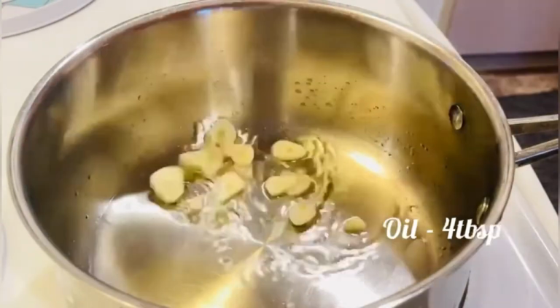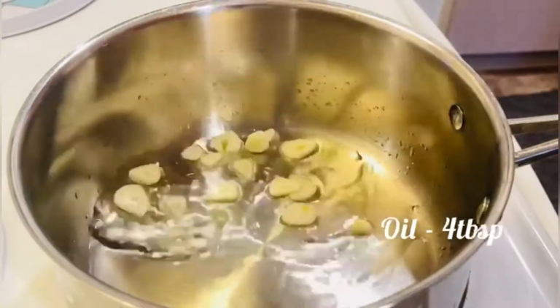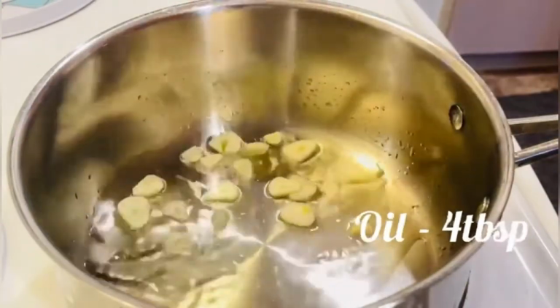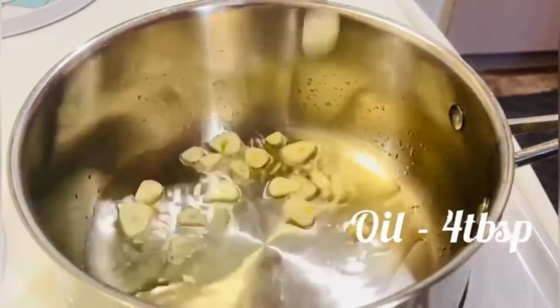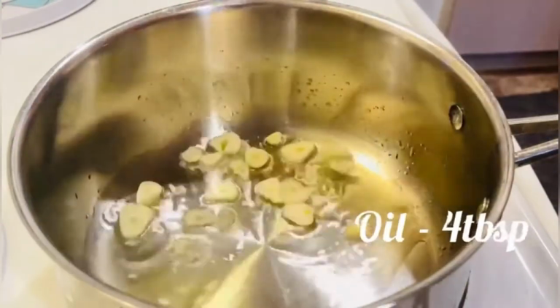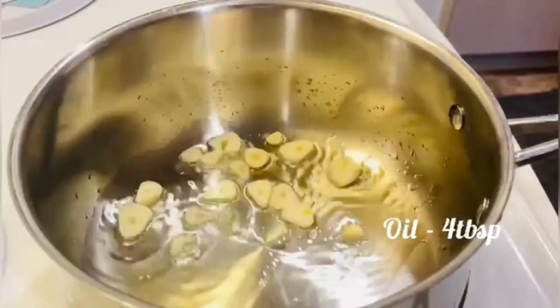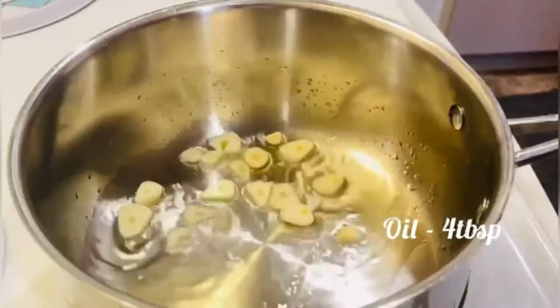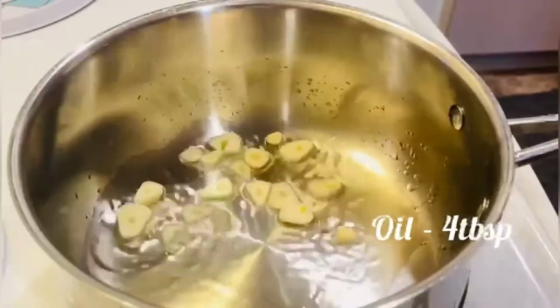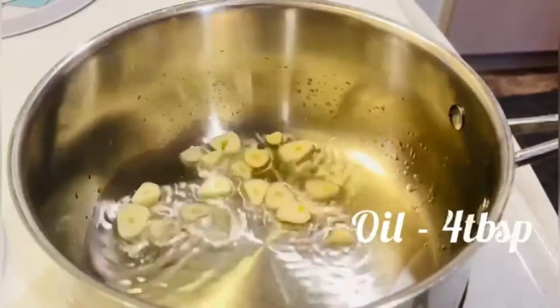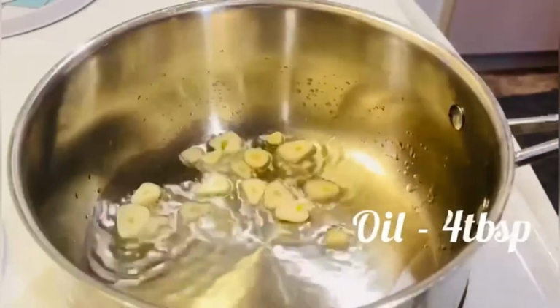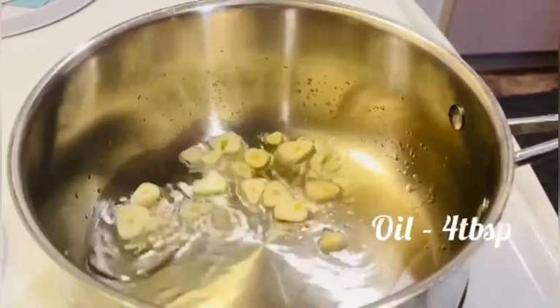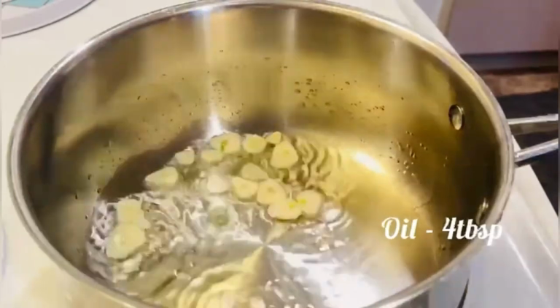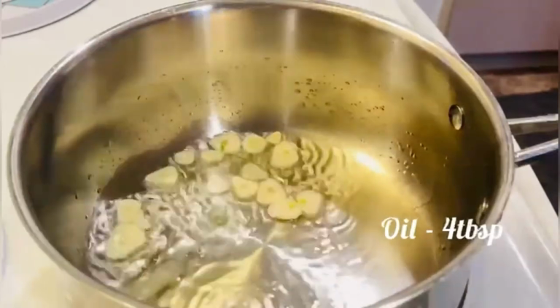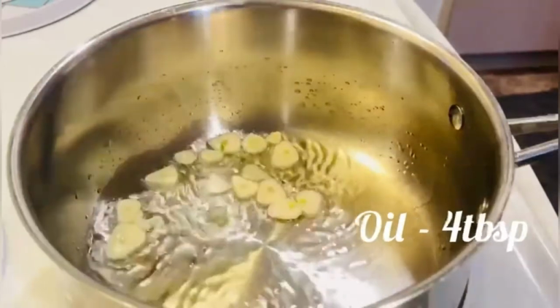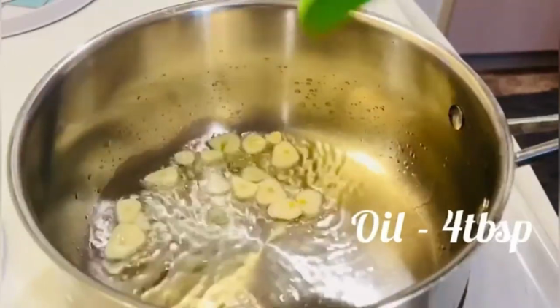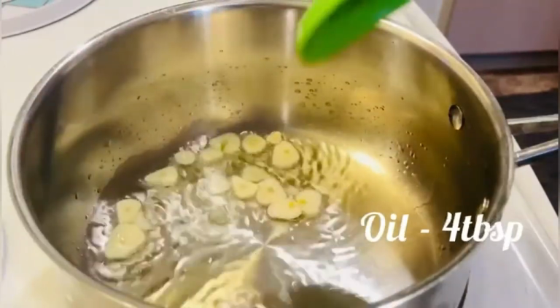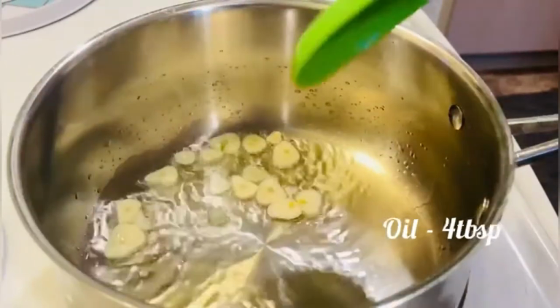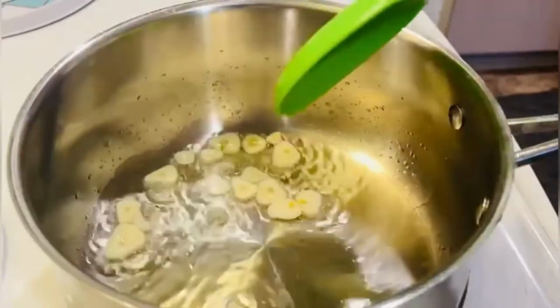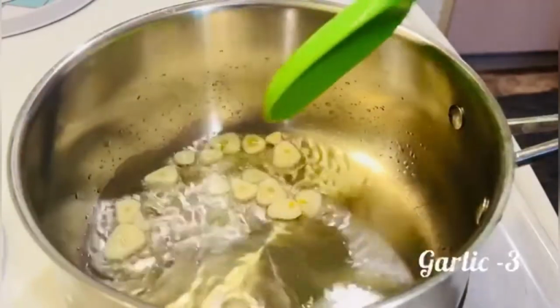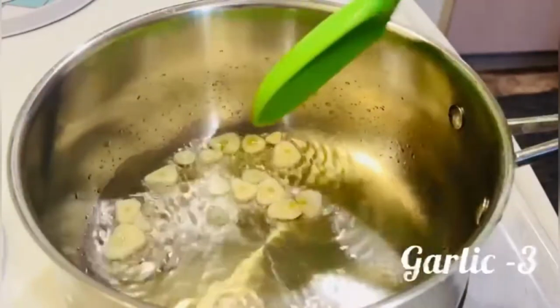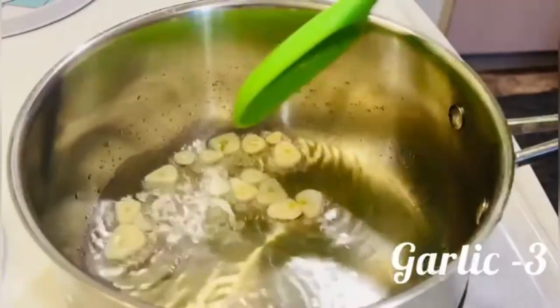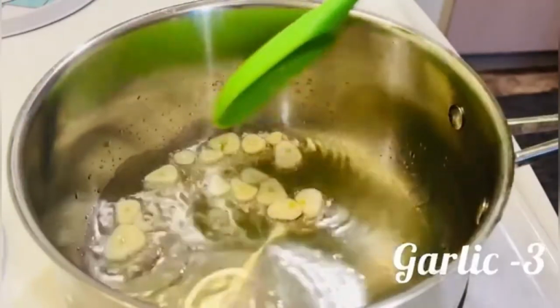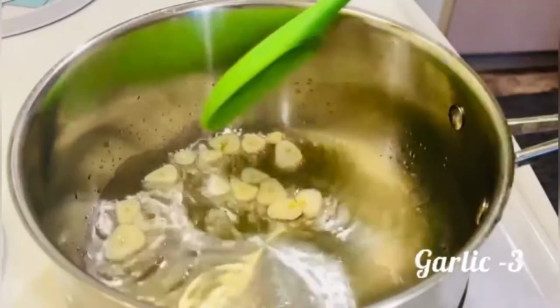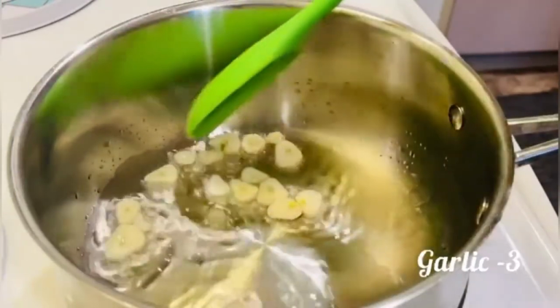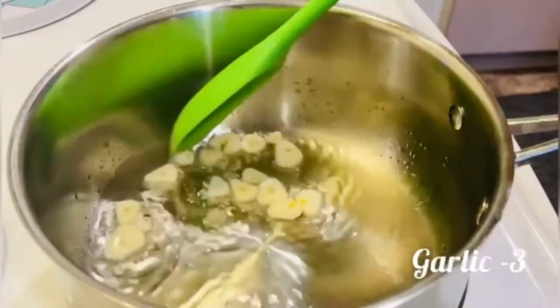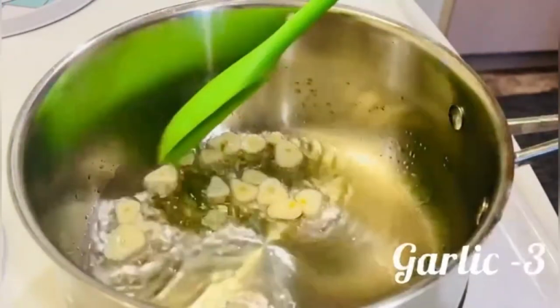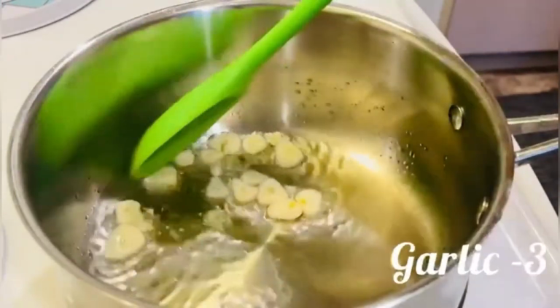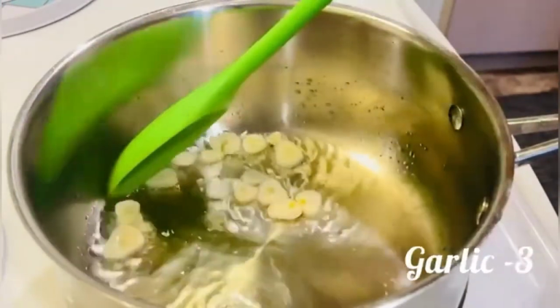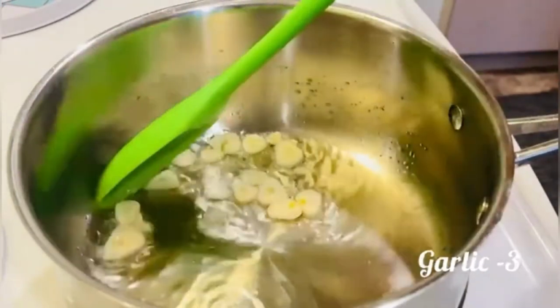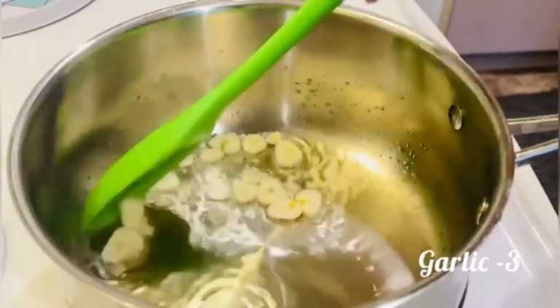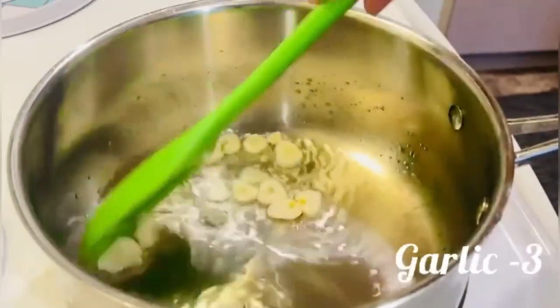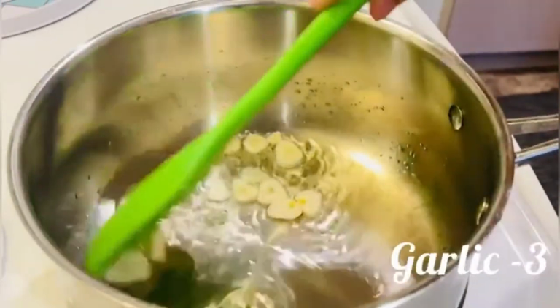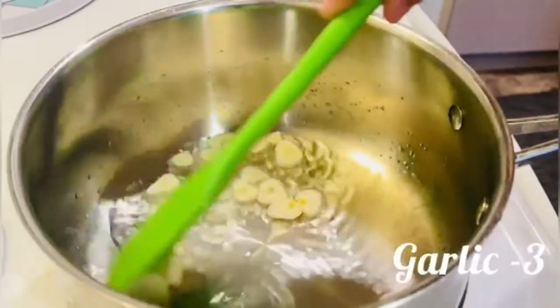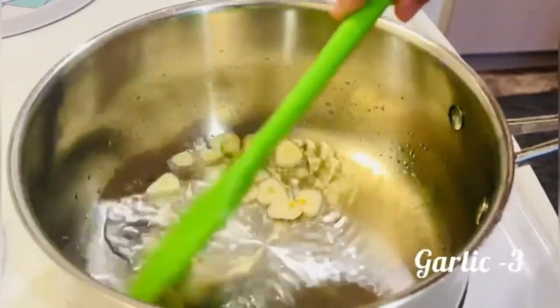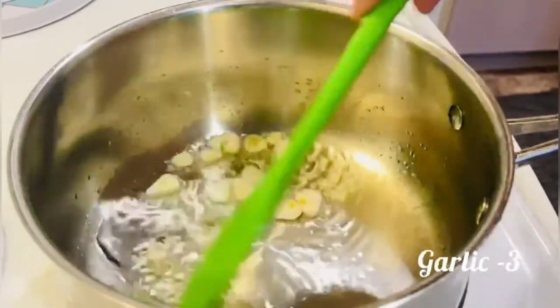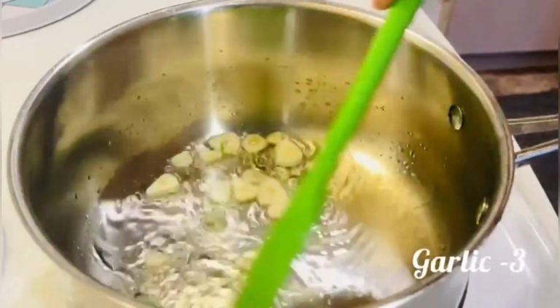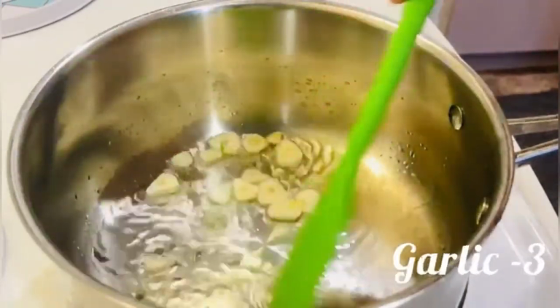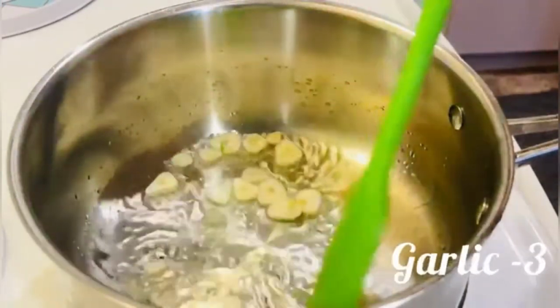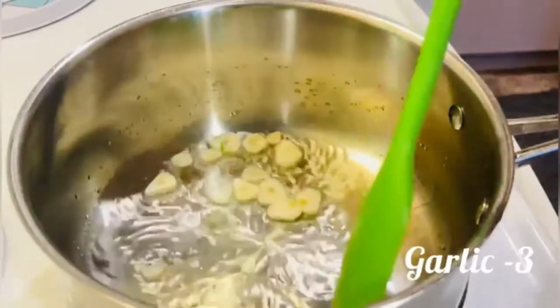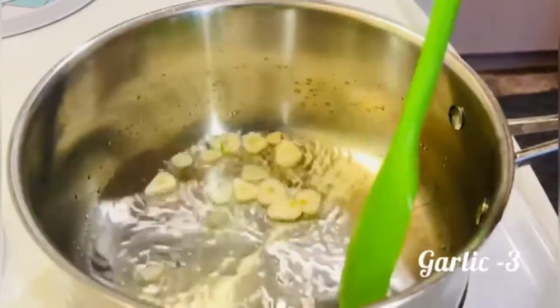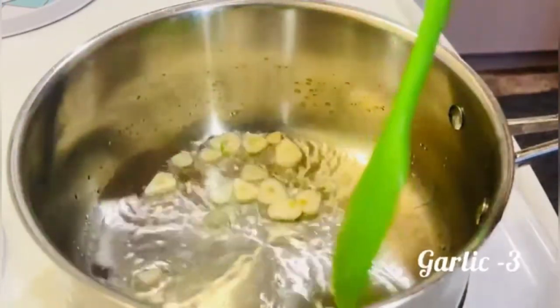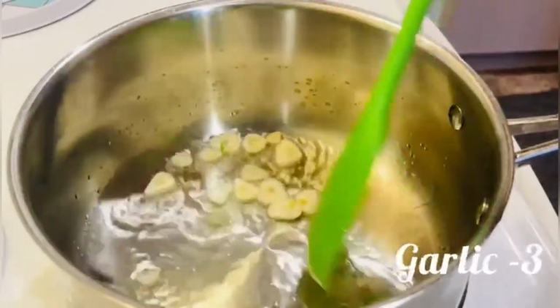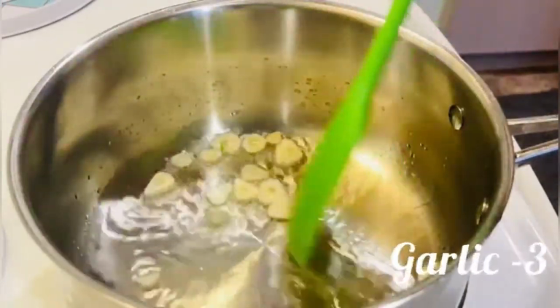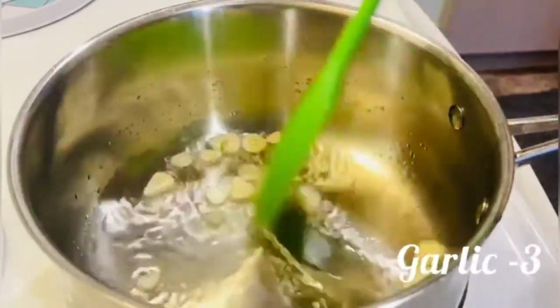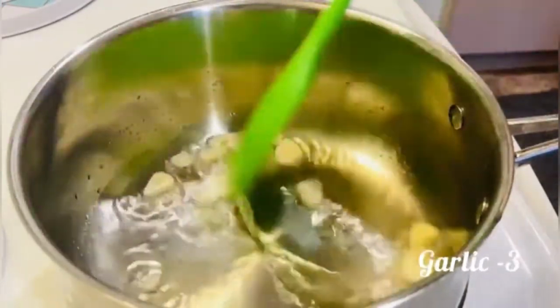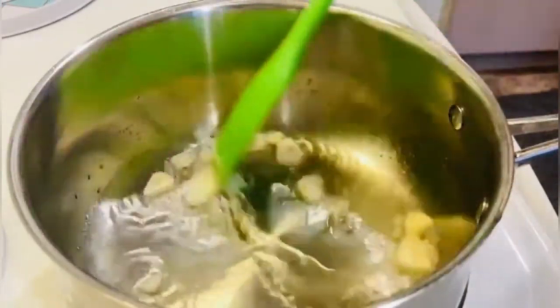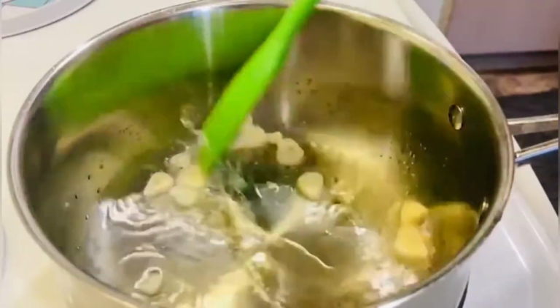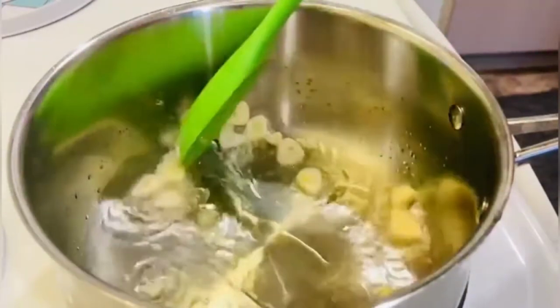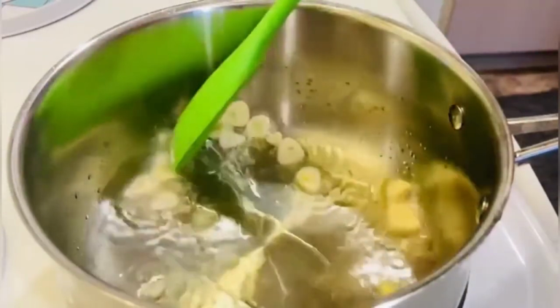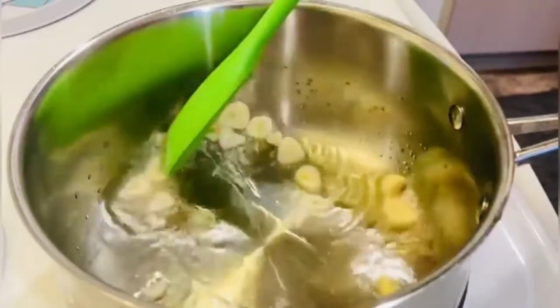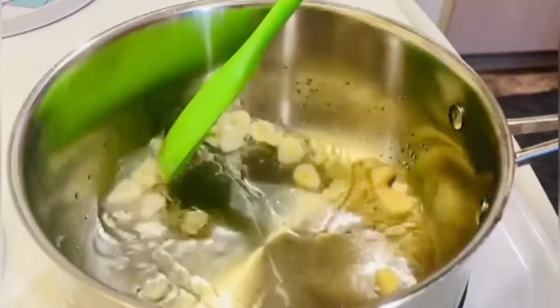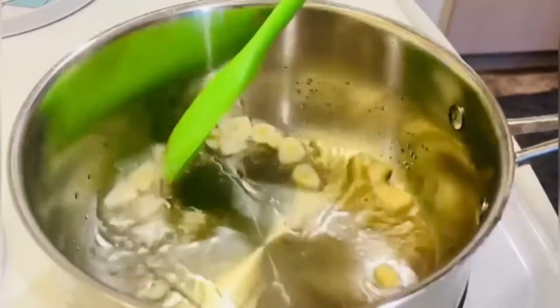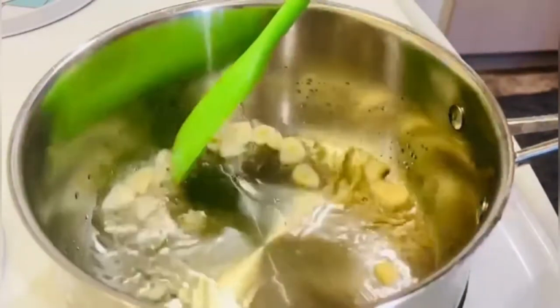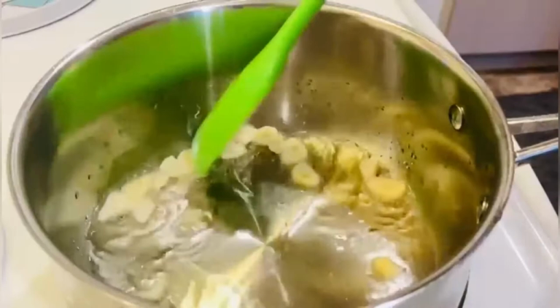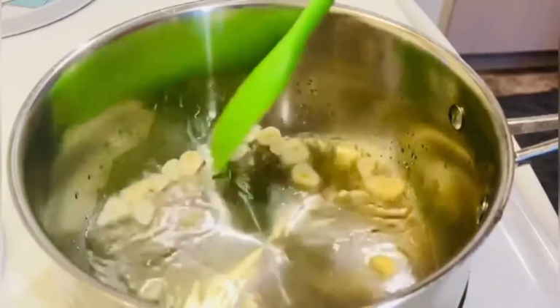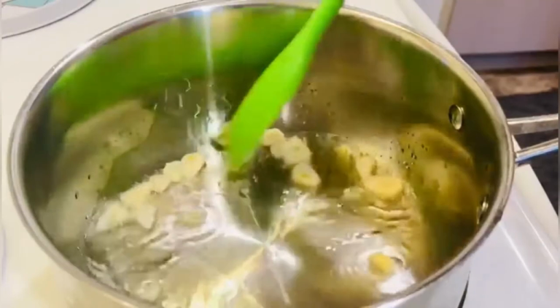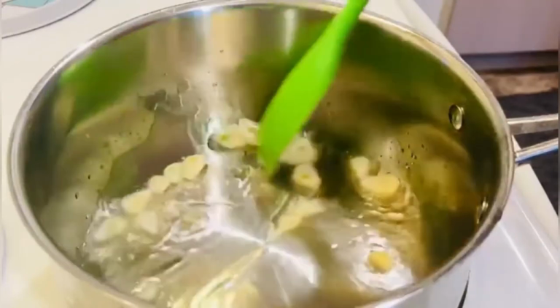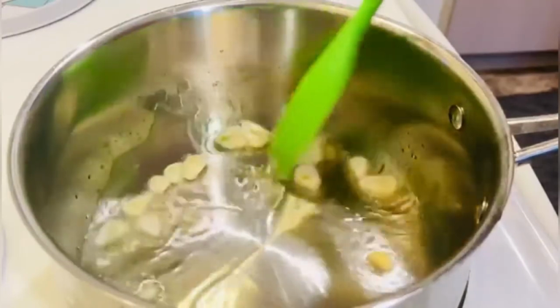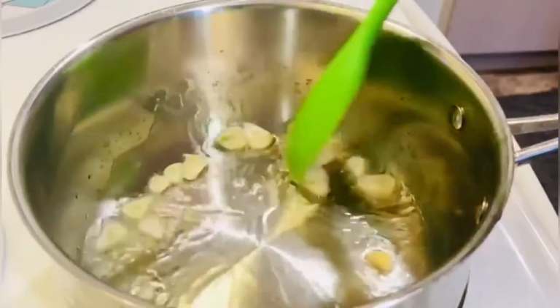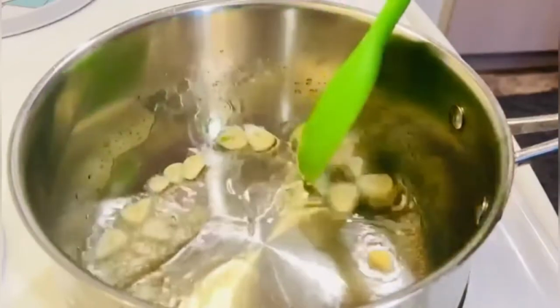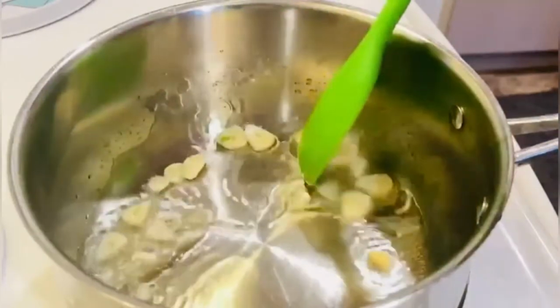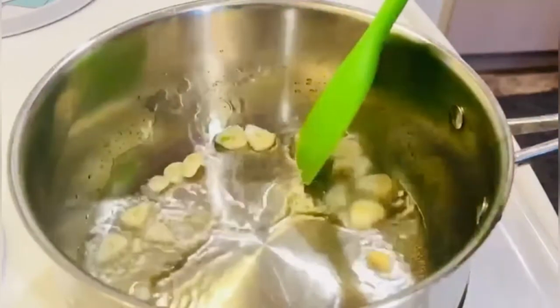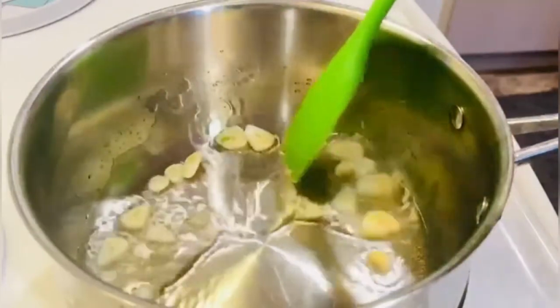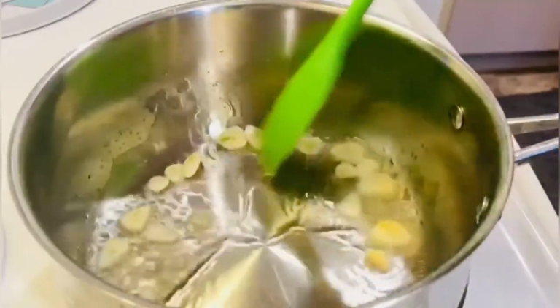Now add 1 tablespoon of oil. Add the garlic in a golden brown color.